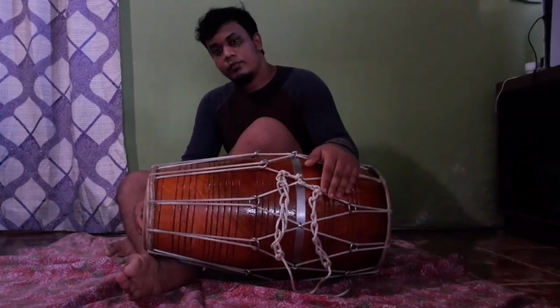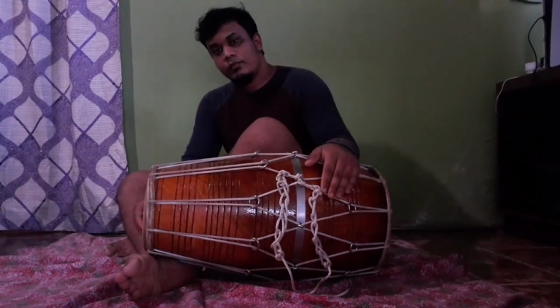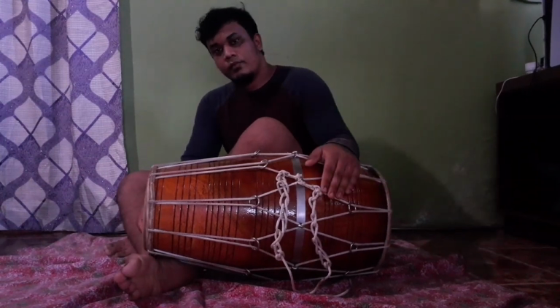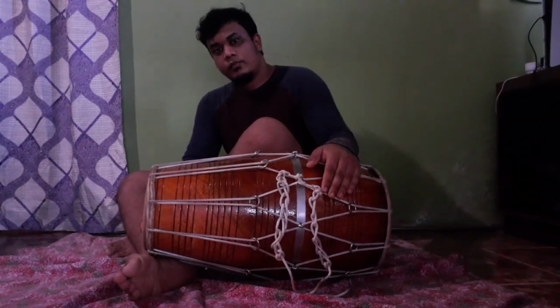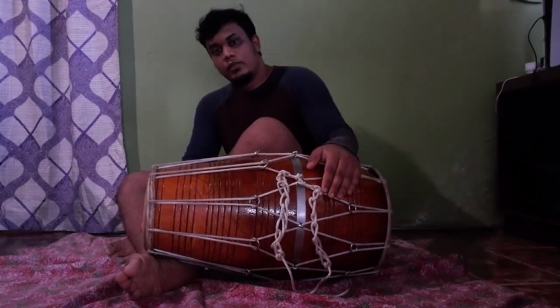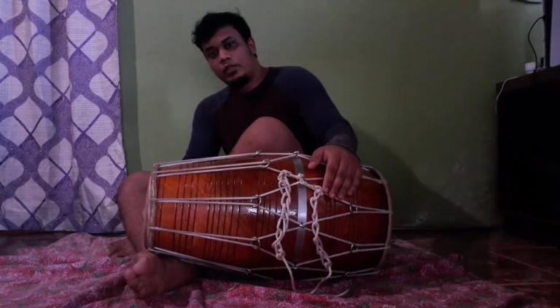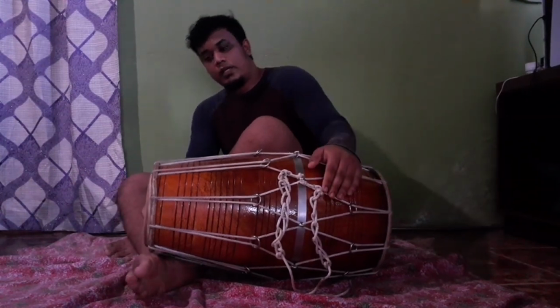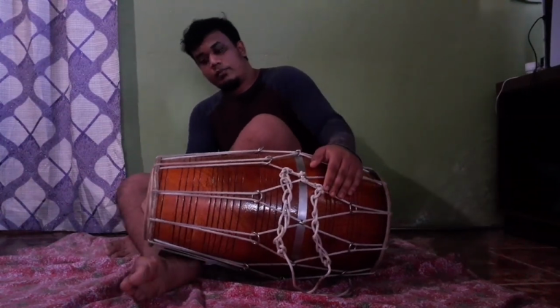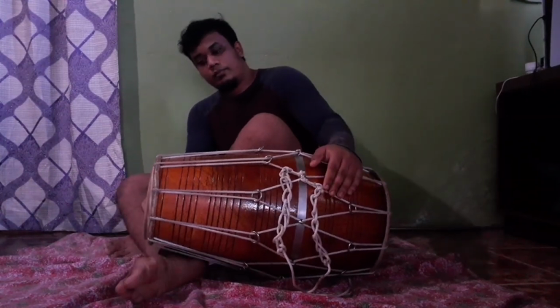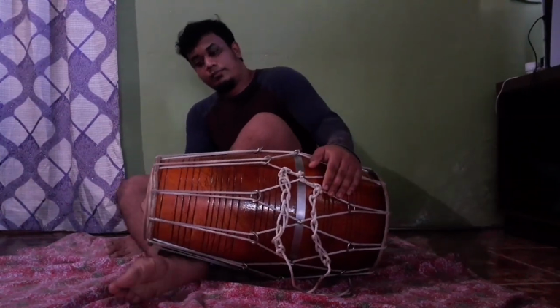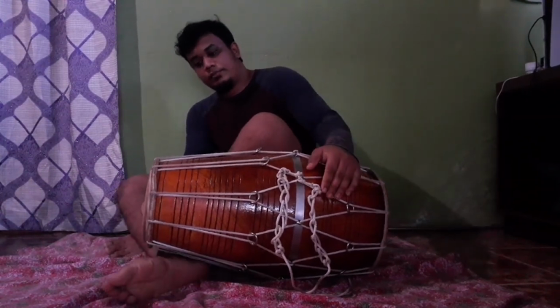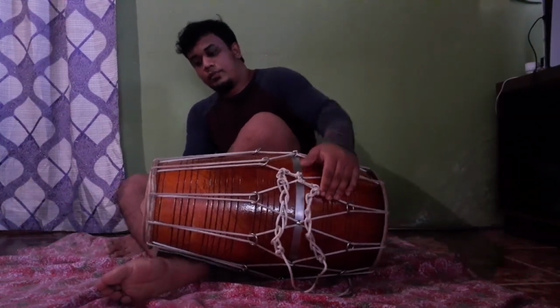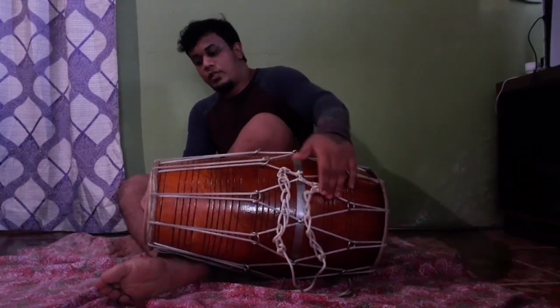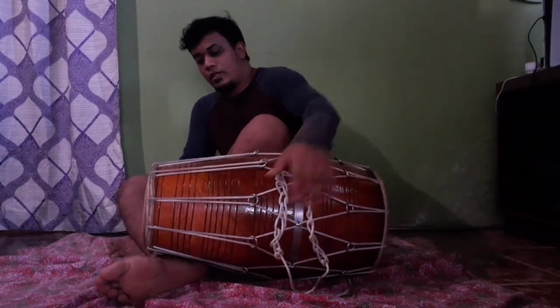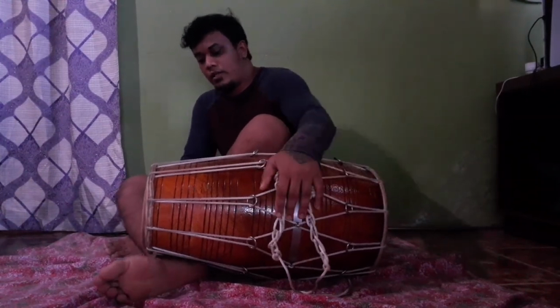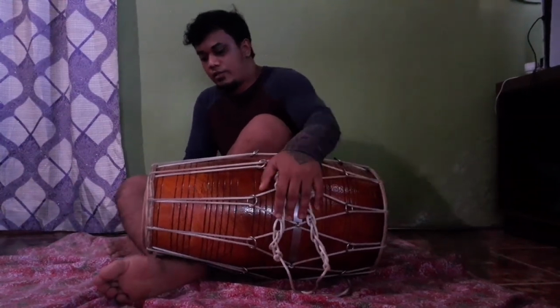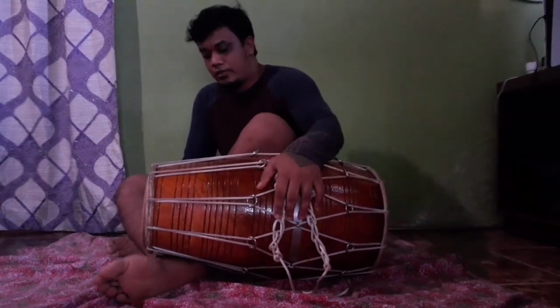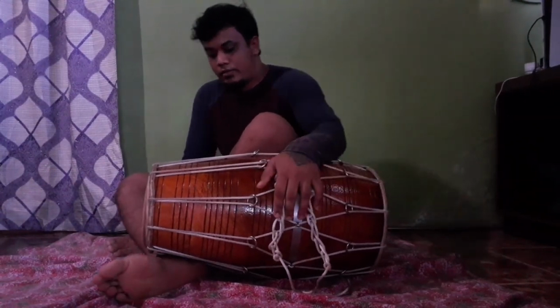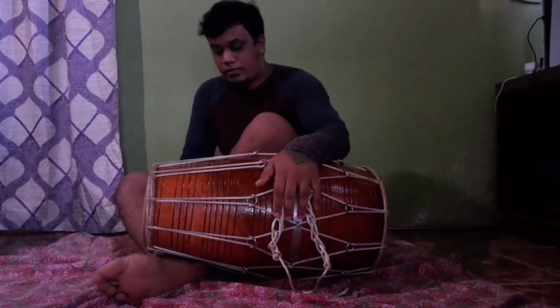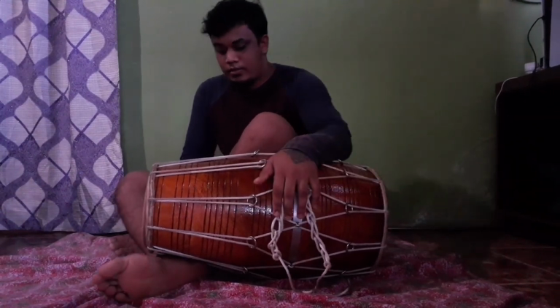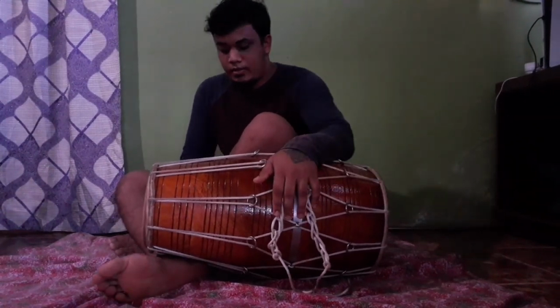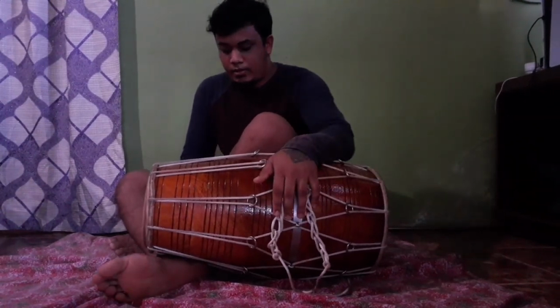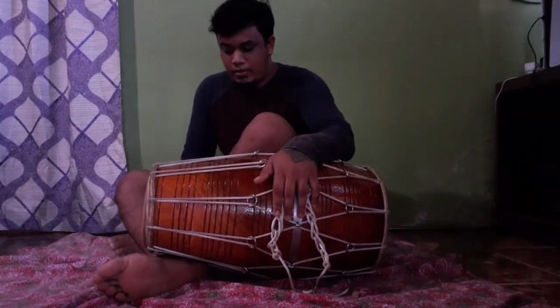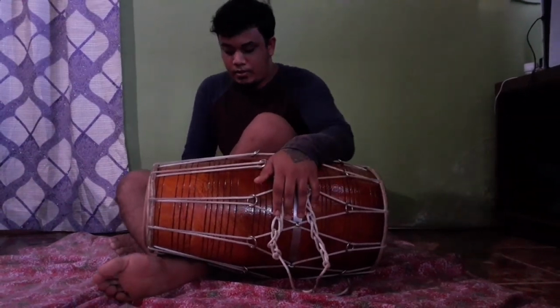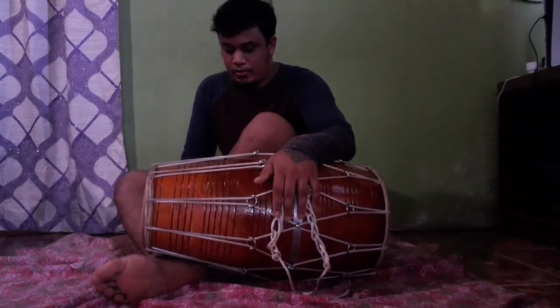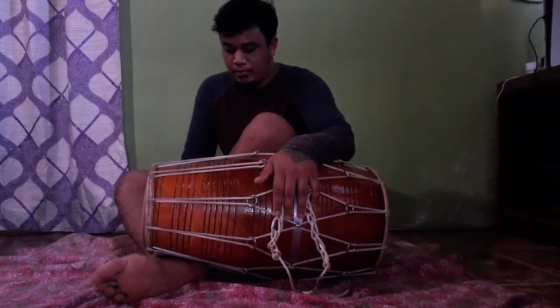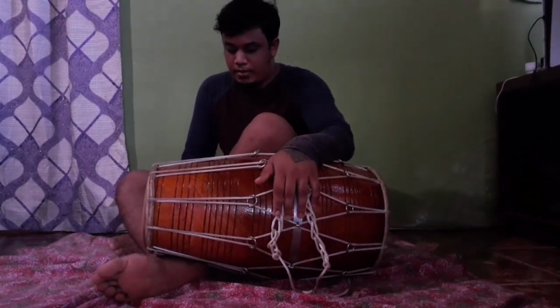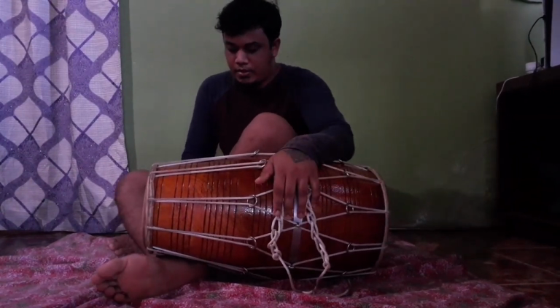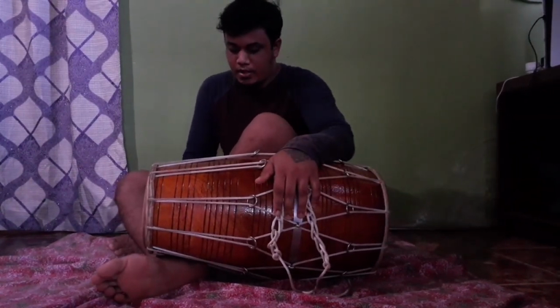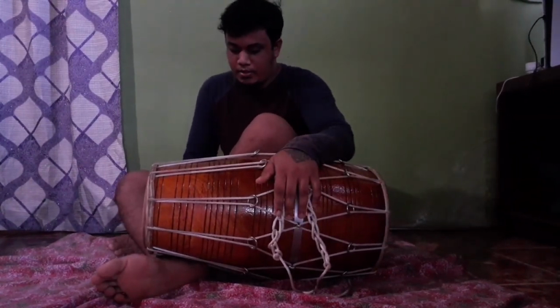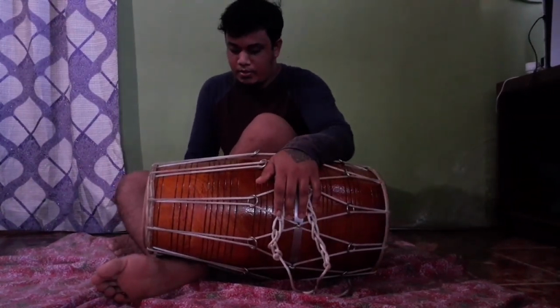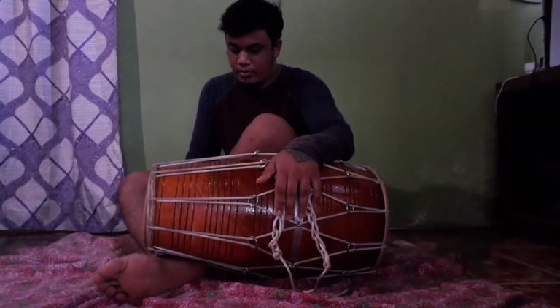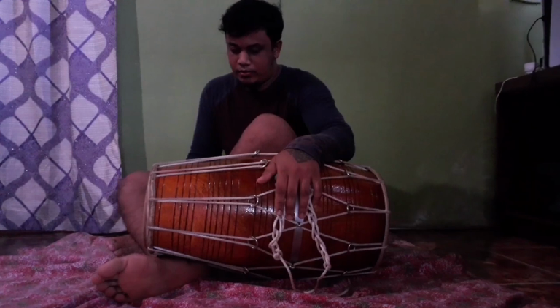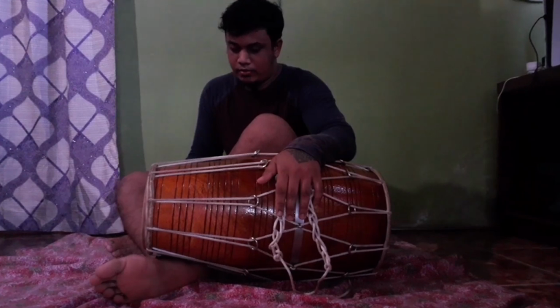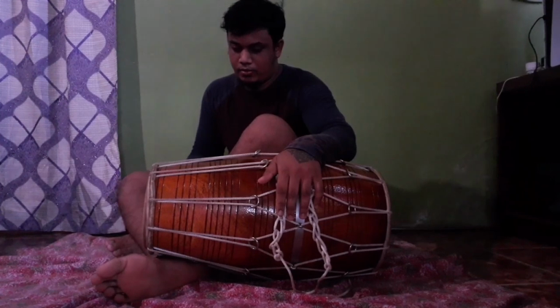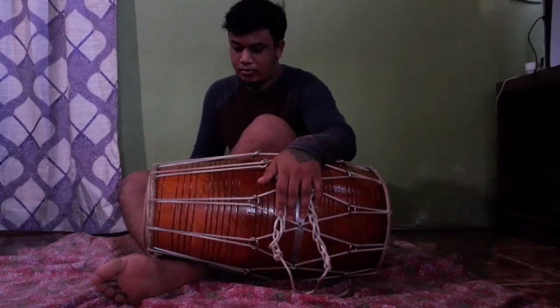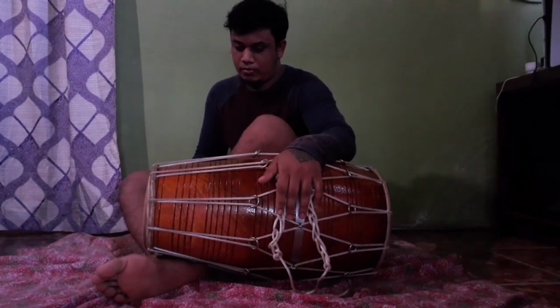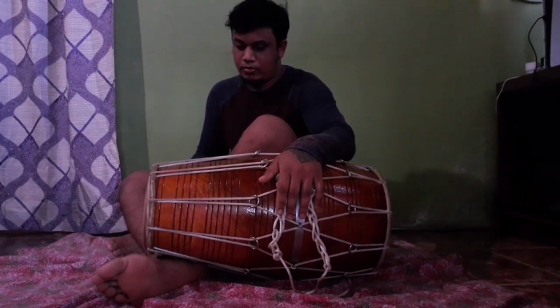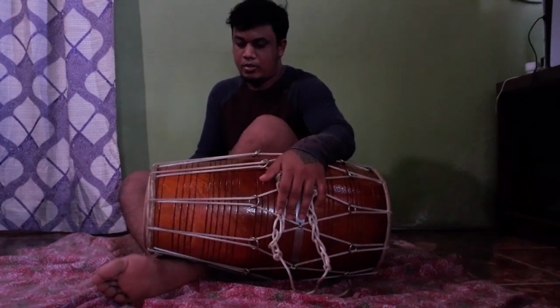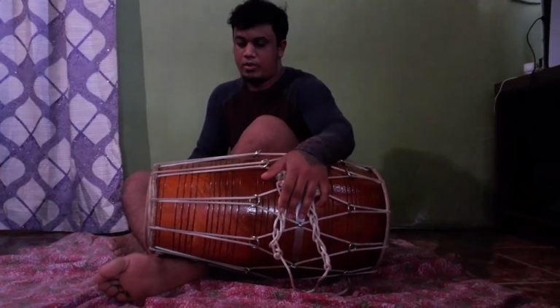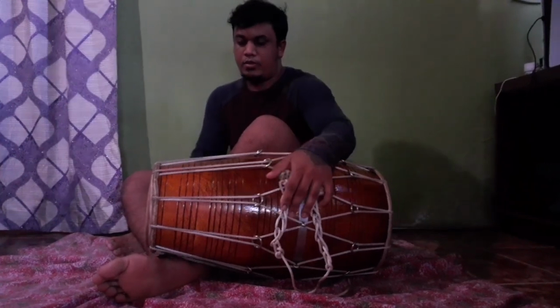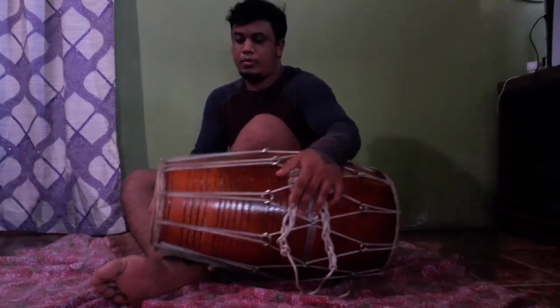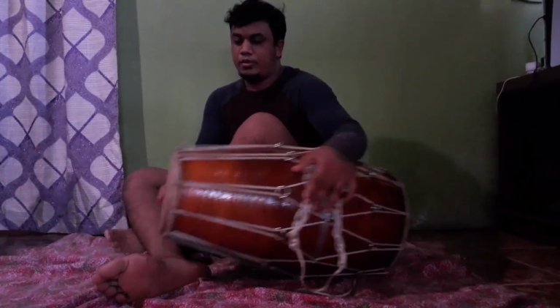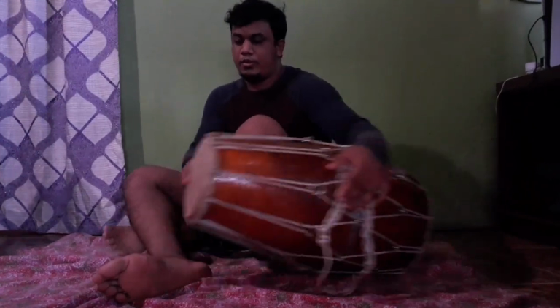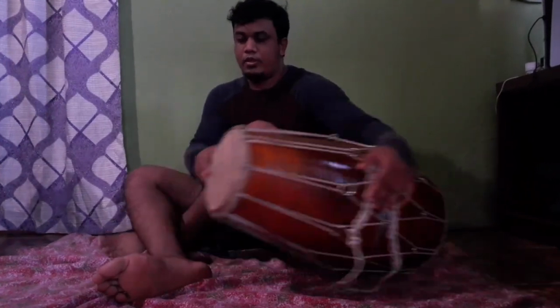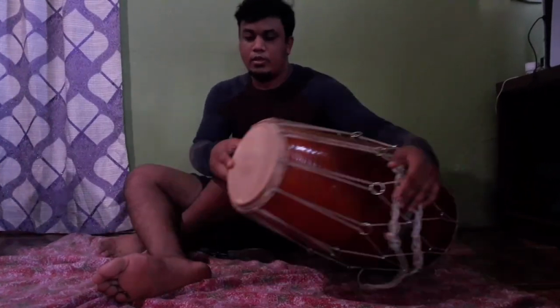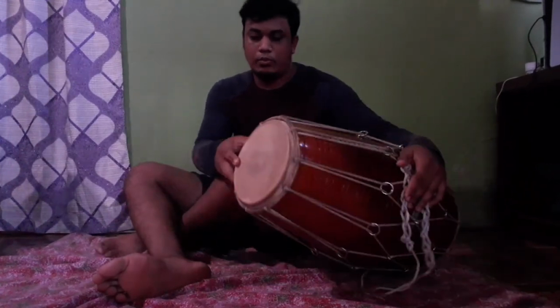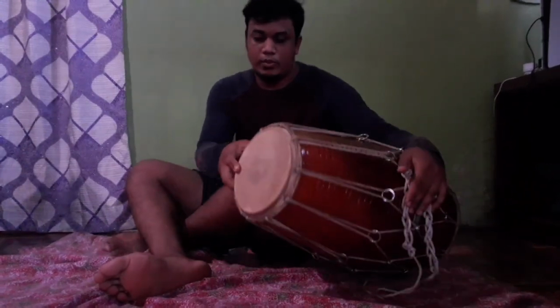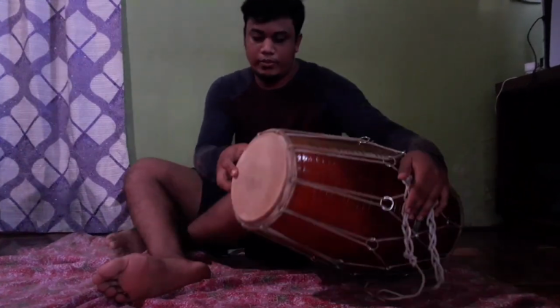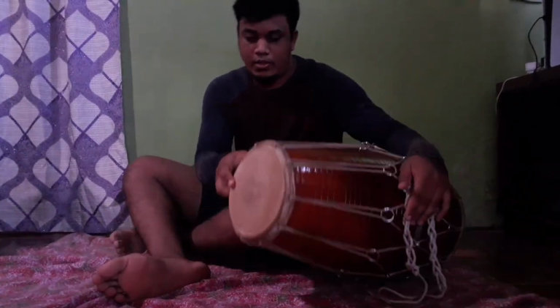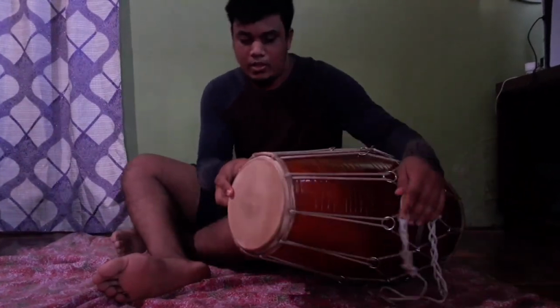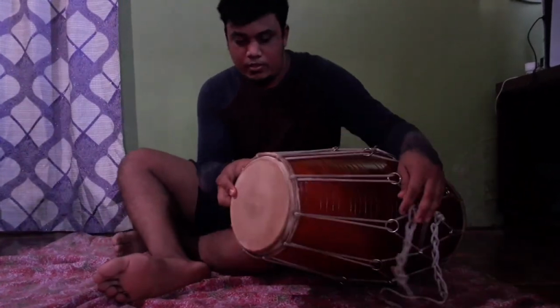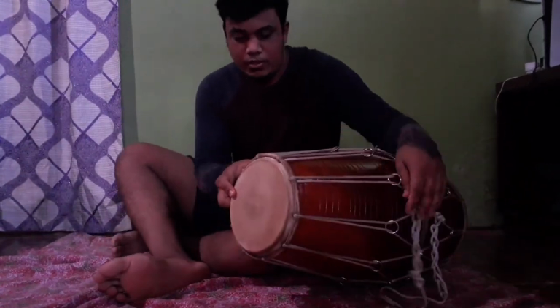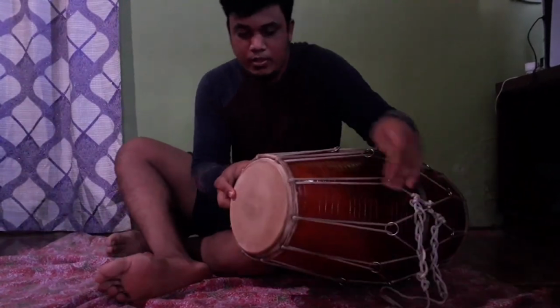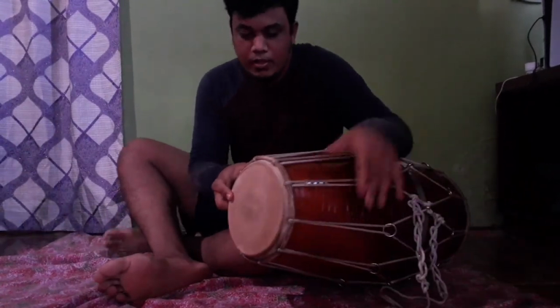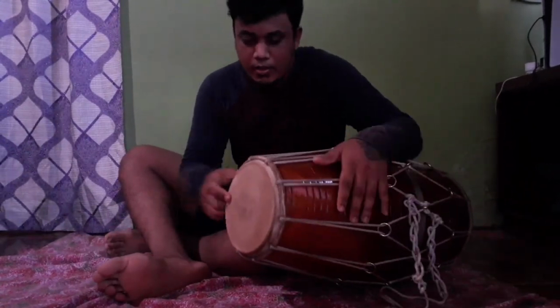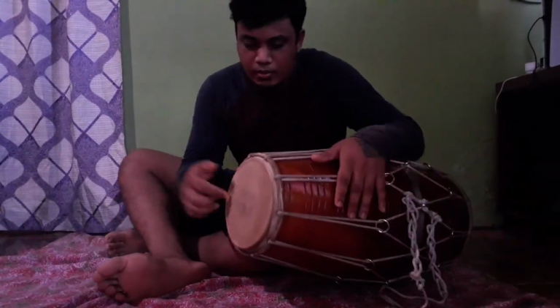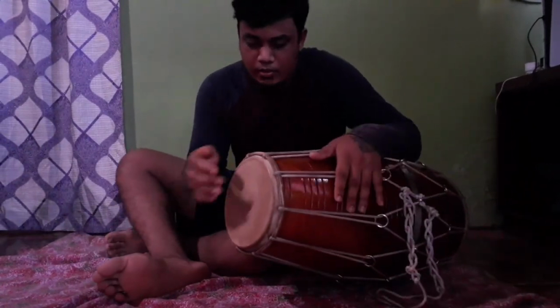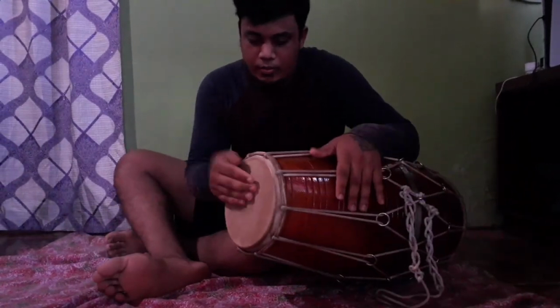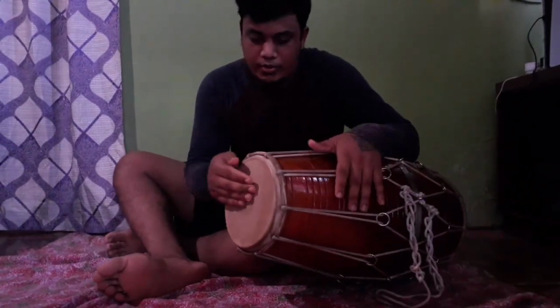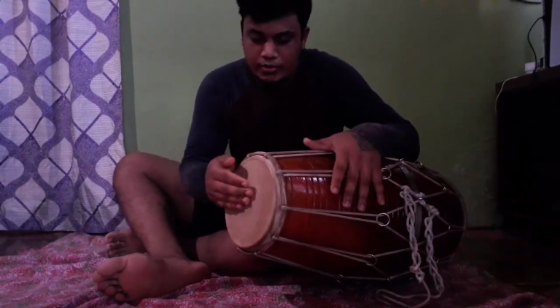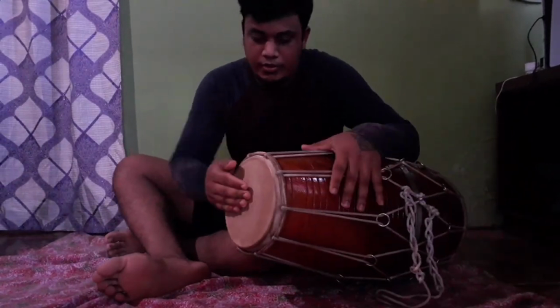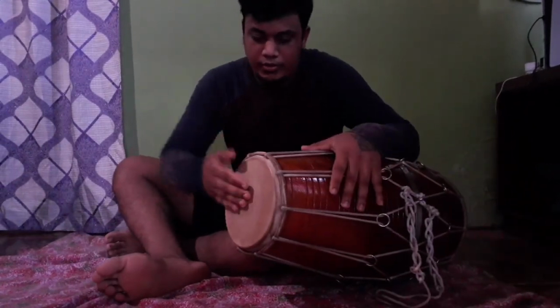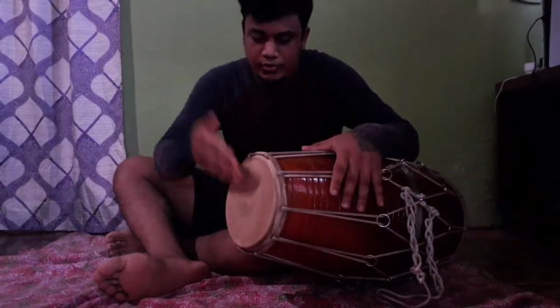All right, and the beat that you learned was the cut, which is this.